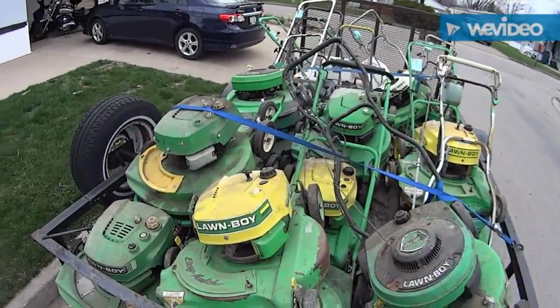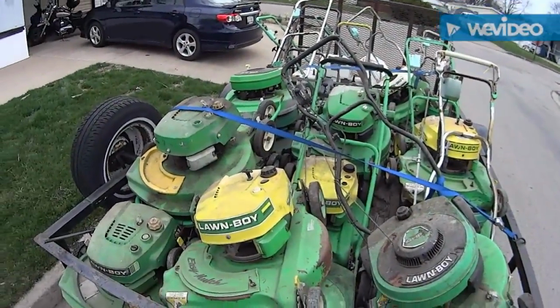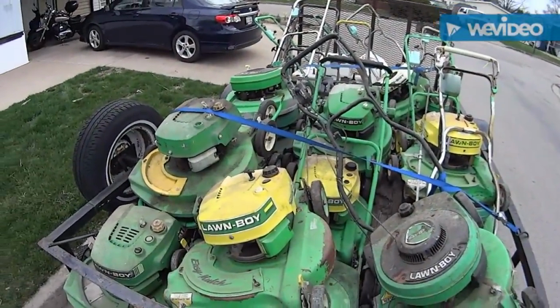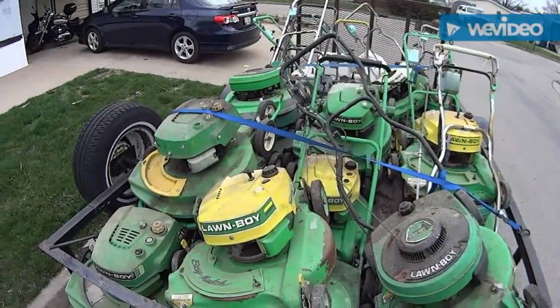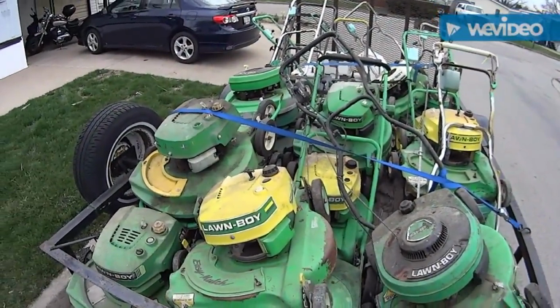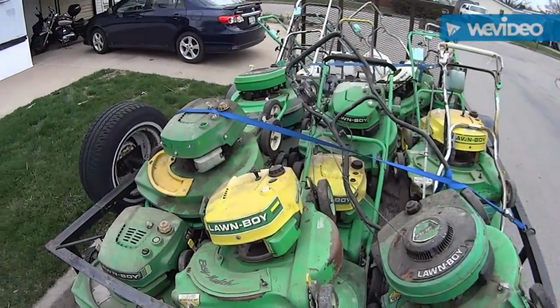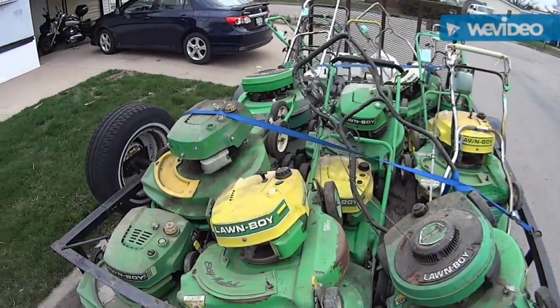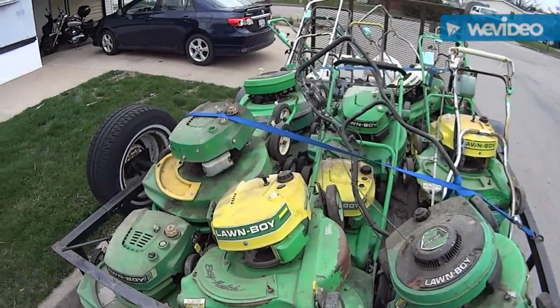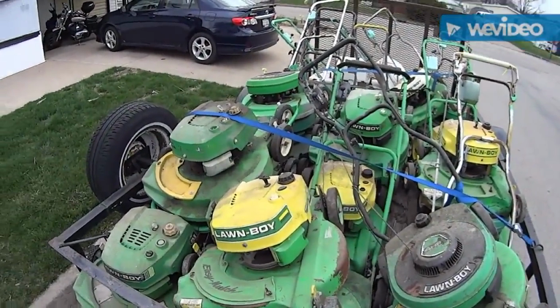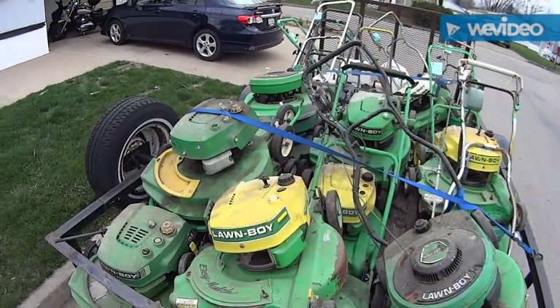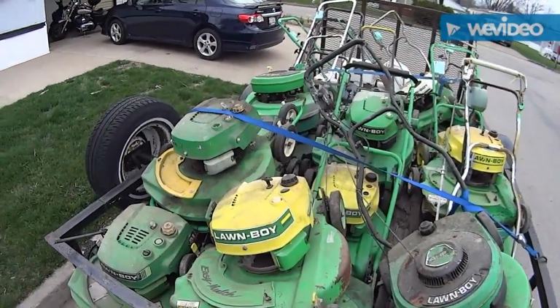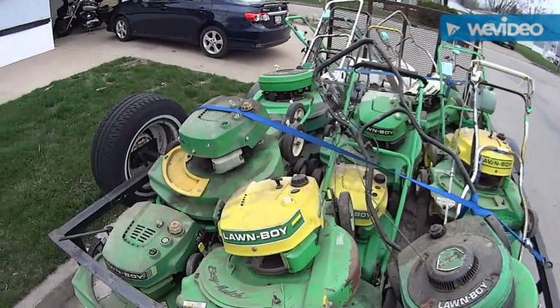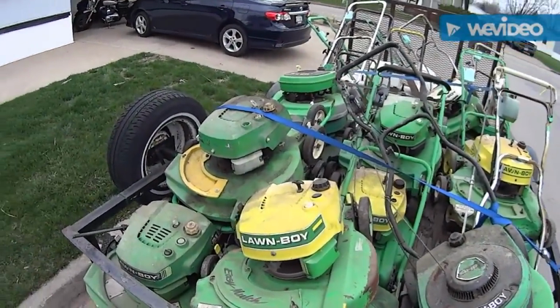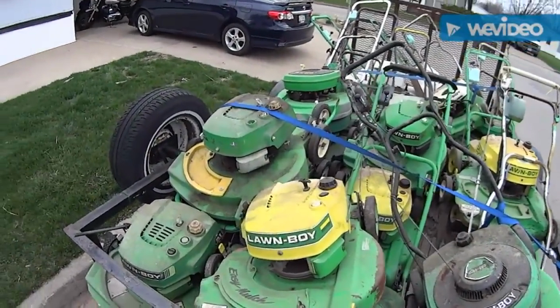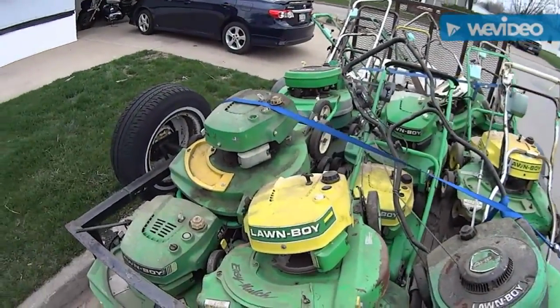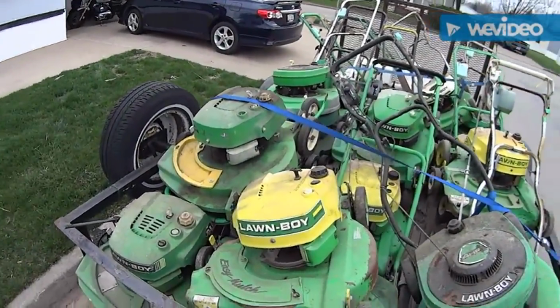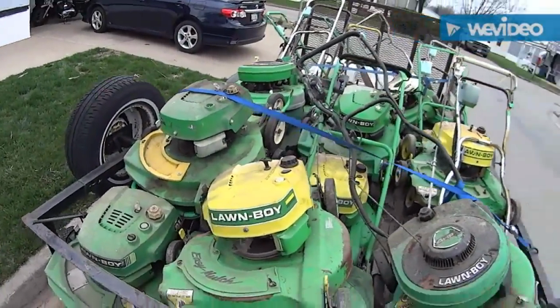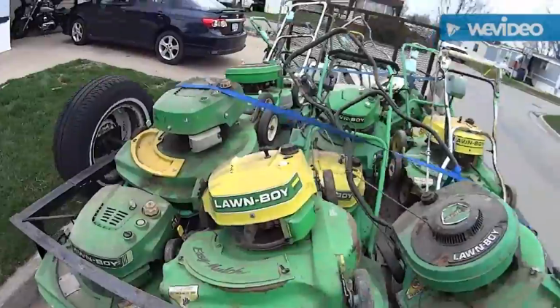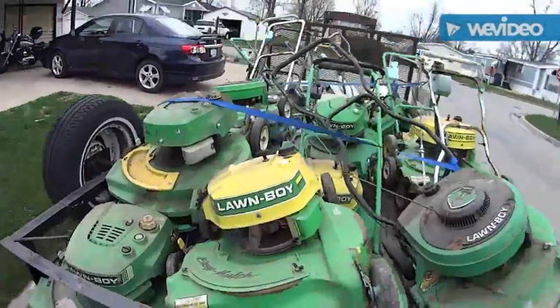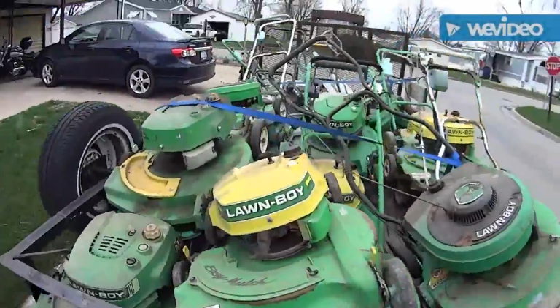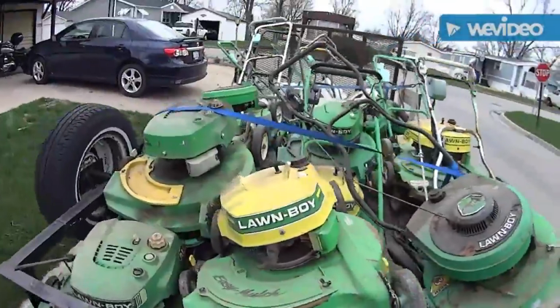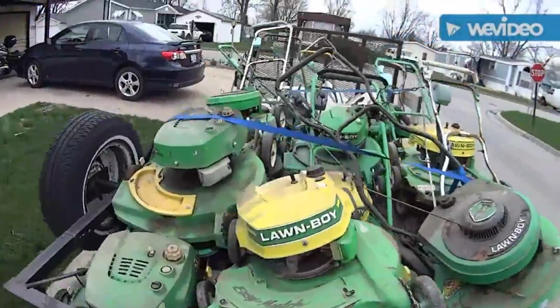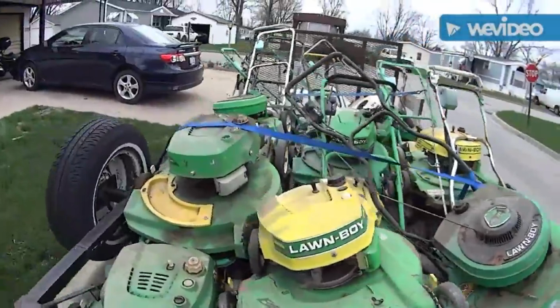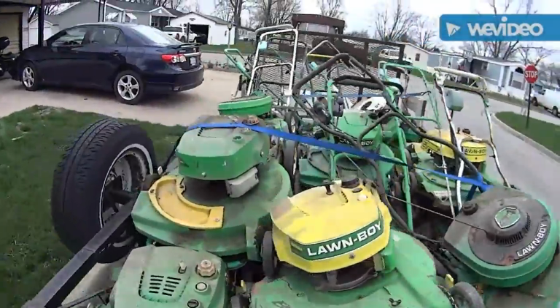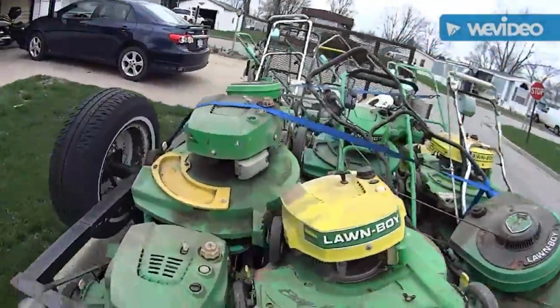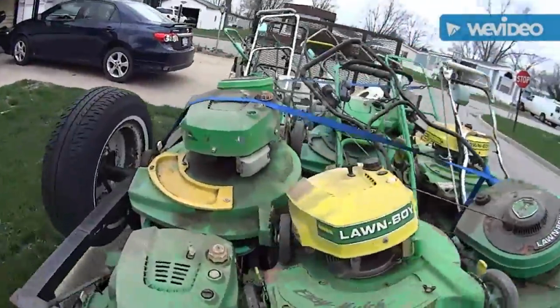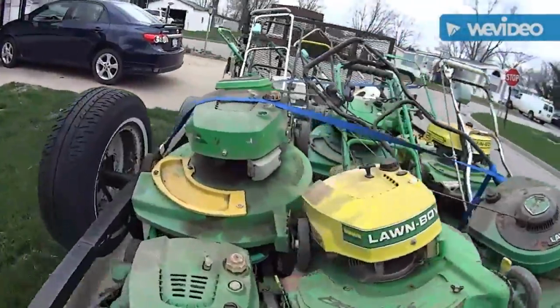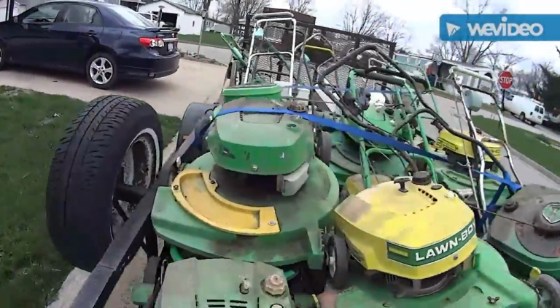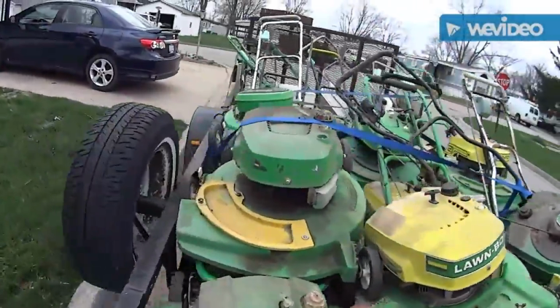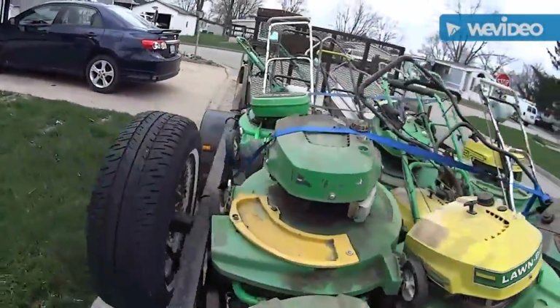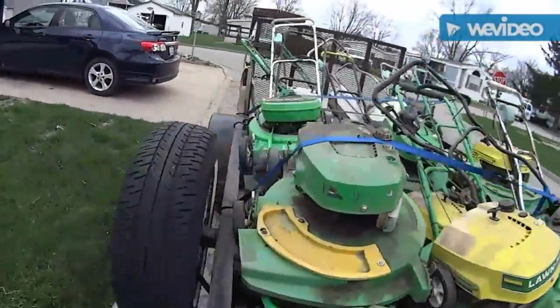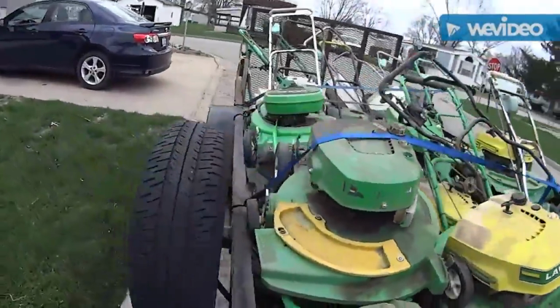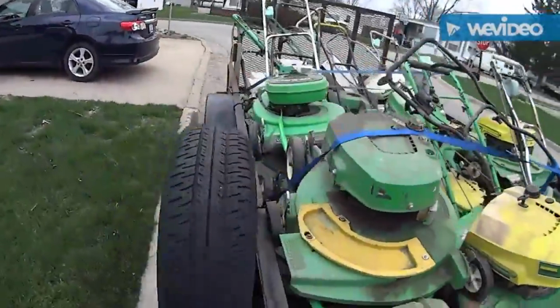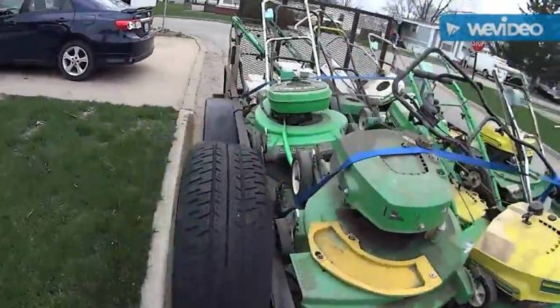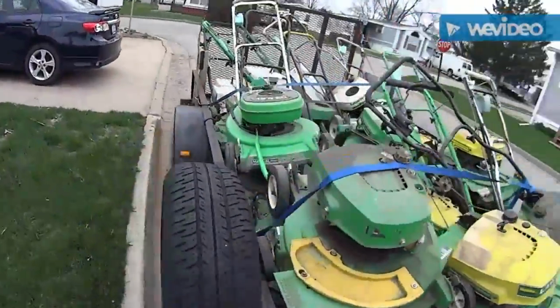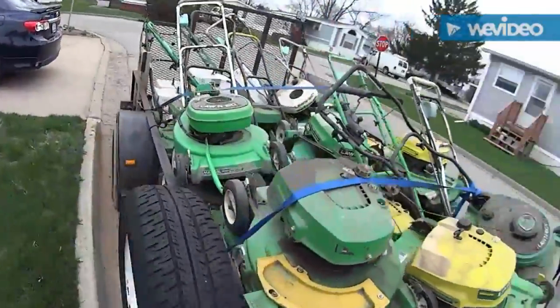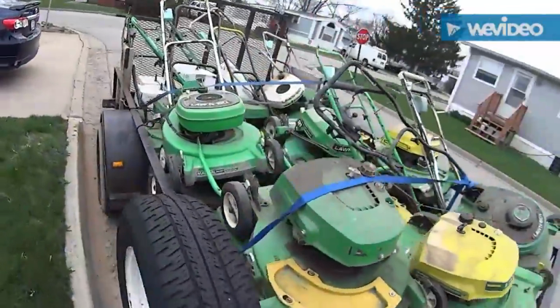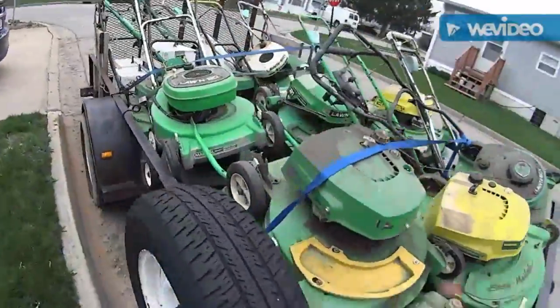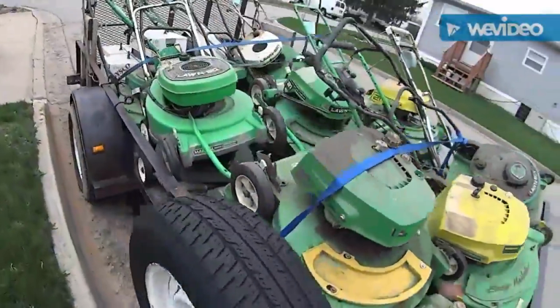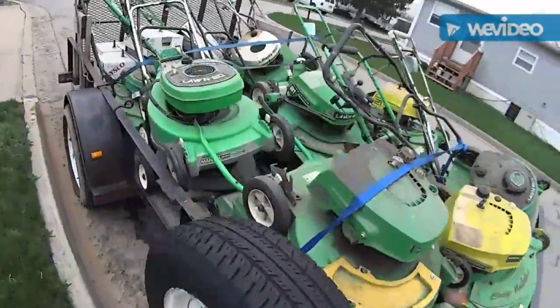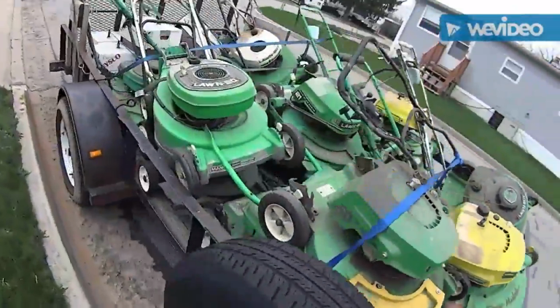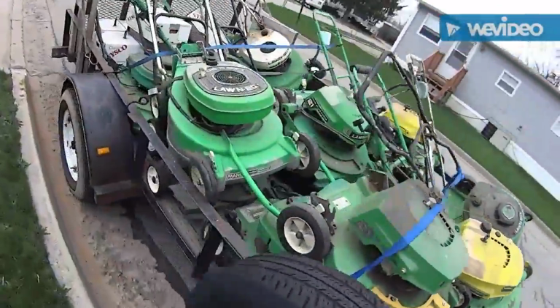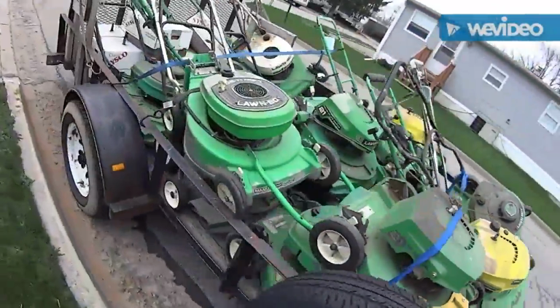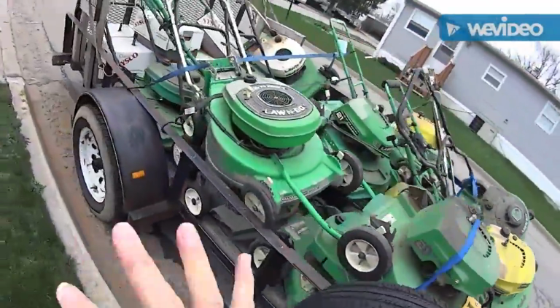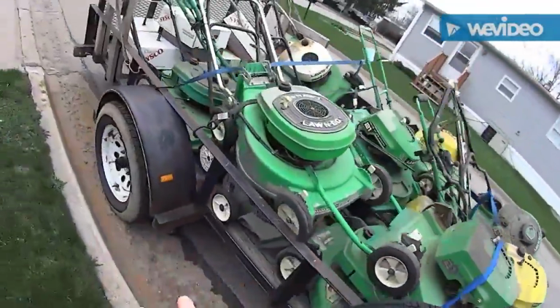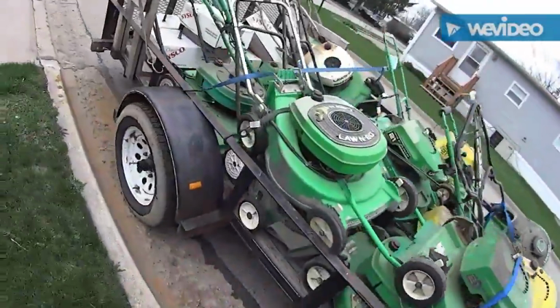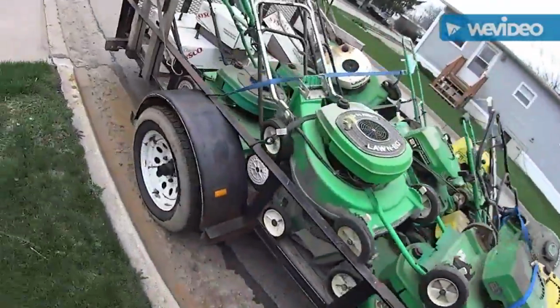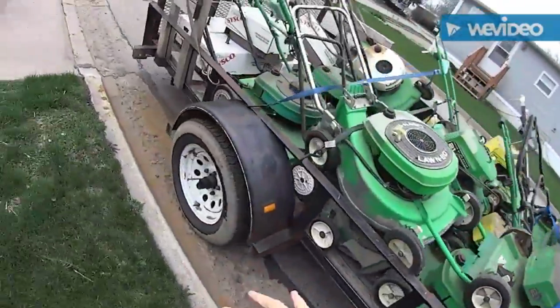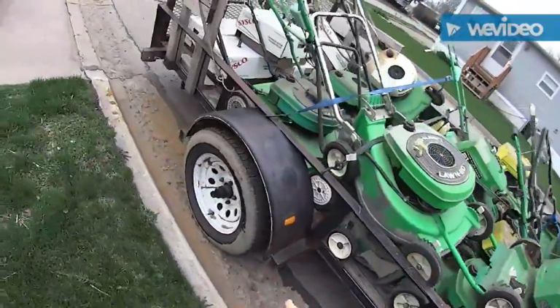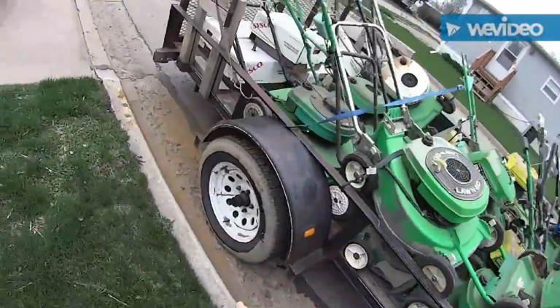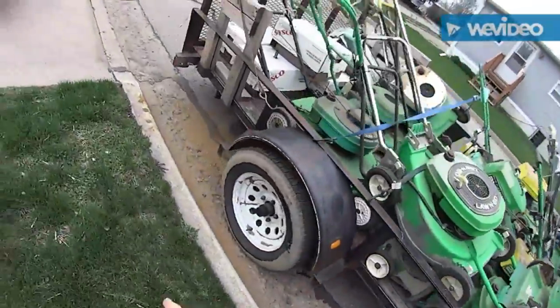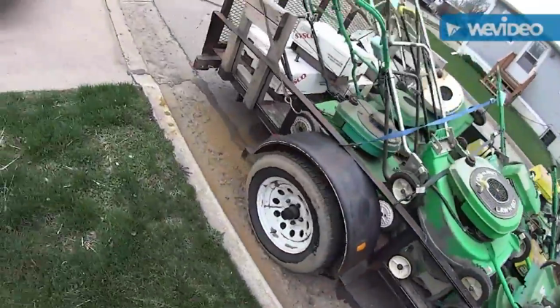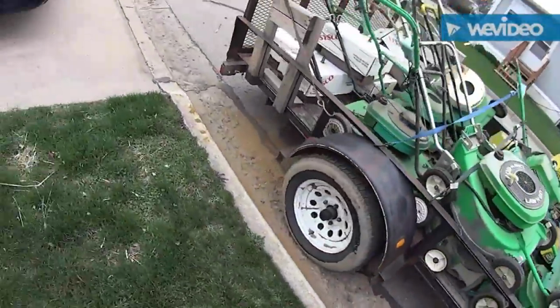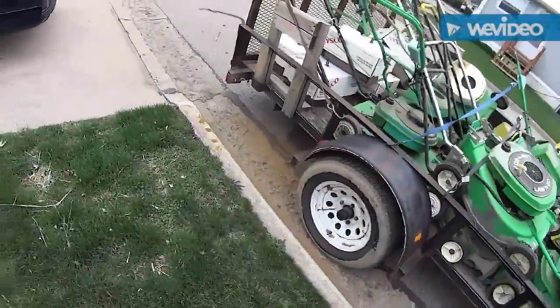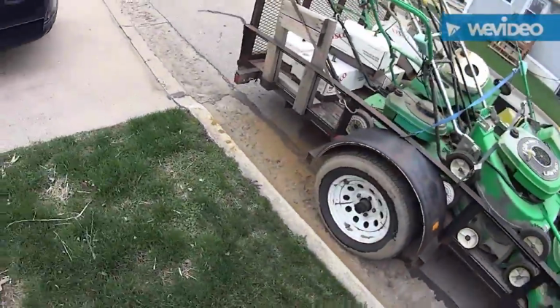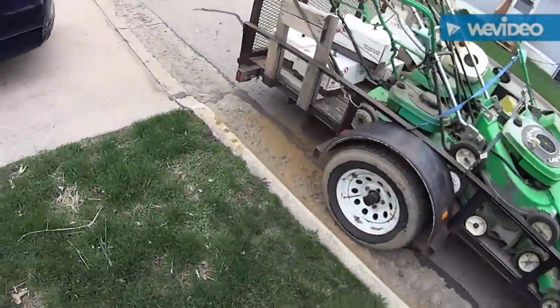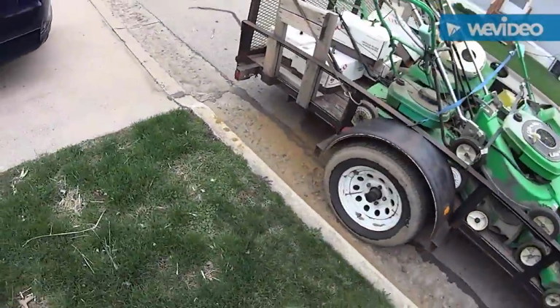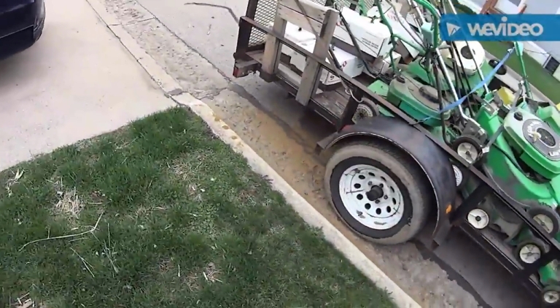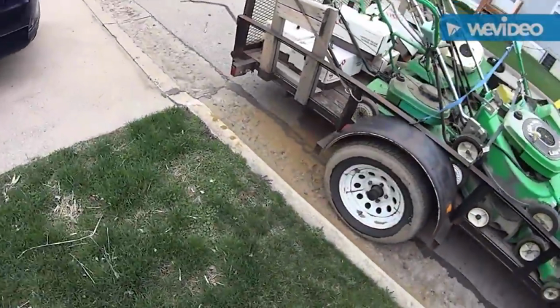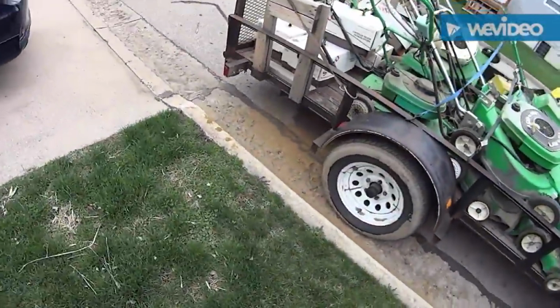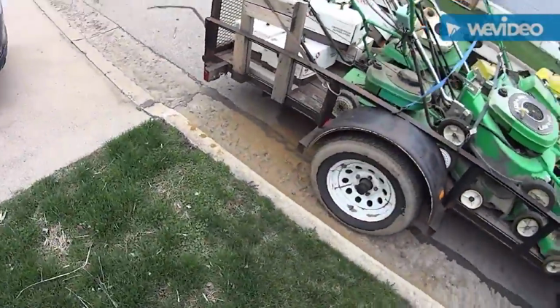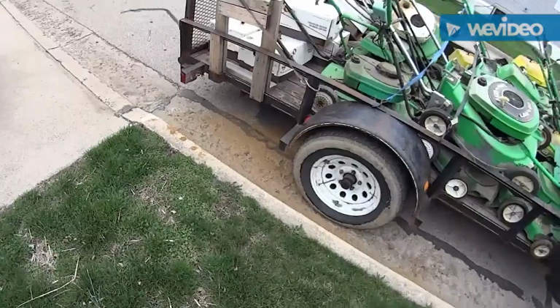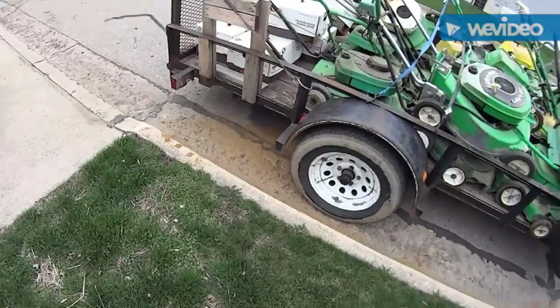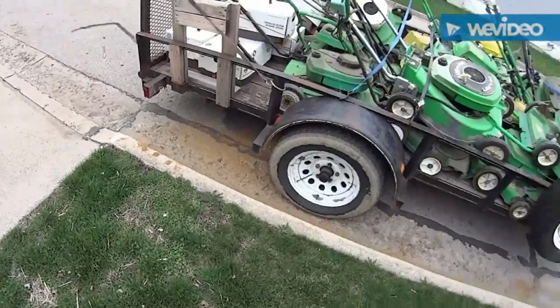So if you like Lawn Boys, give me a thumbs up and leave a comment. Thanks! Watch other videos — I've got plenty of Lawn Boy videos. Thanks!